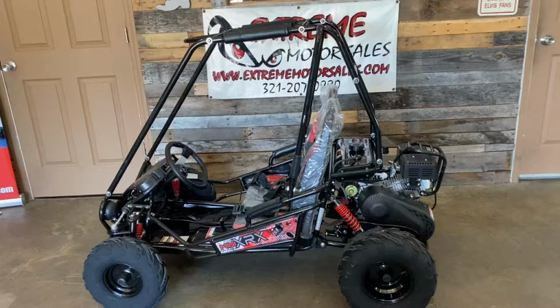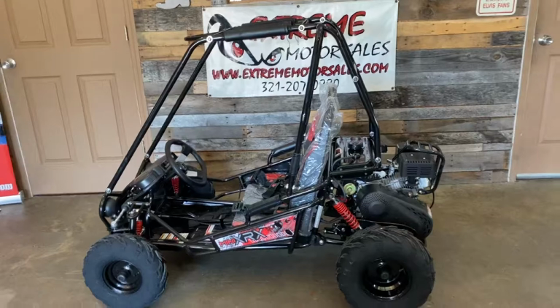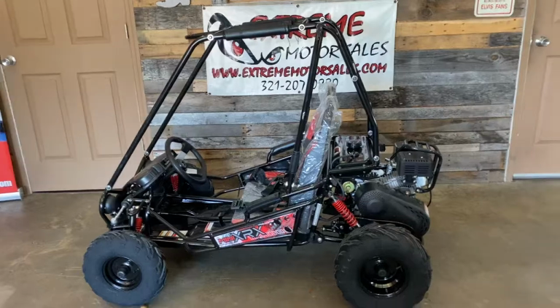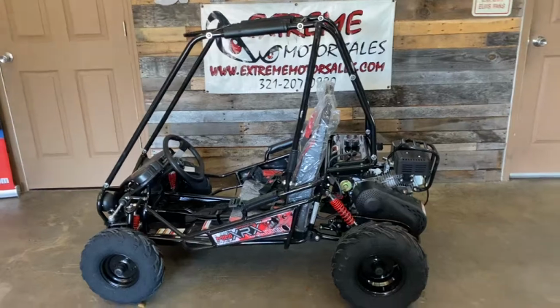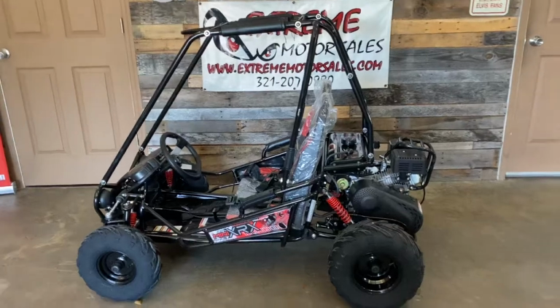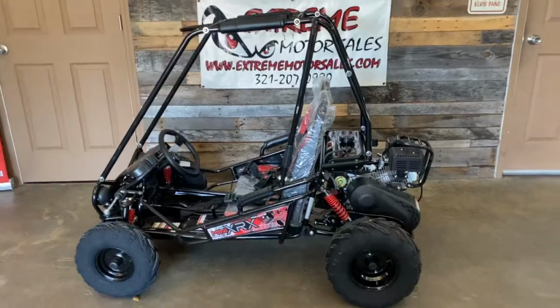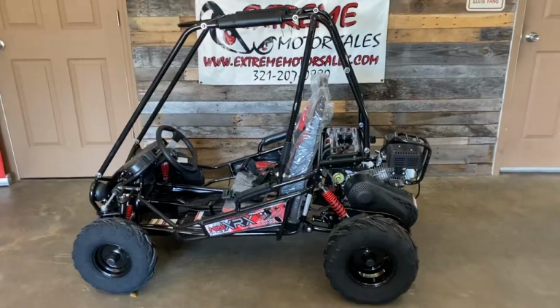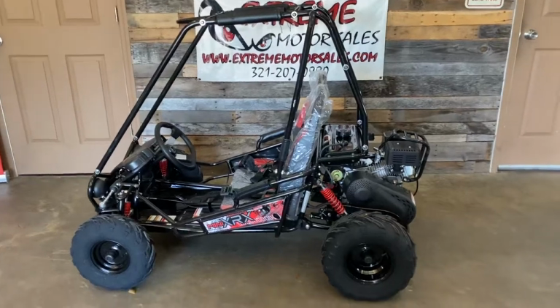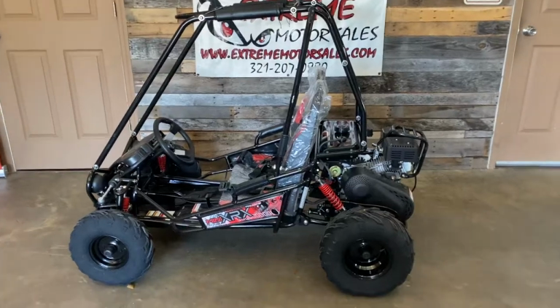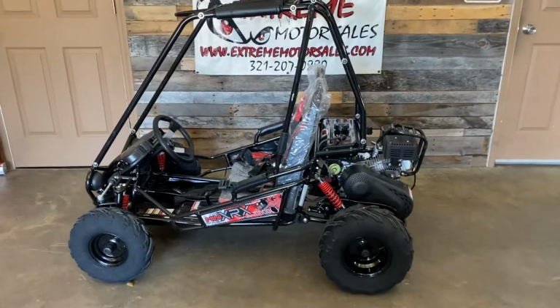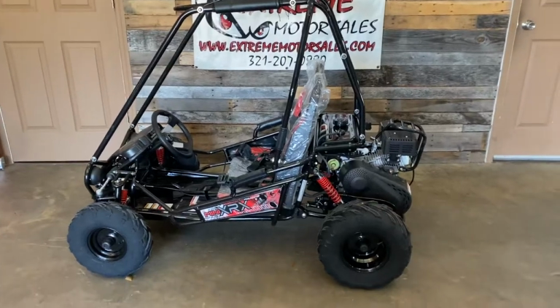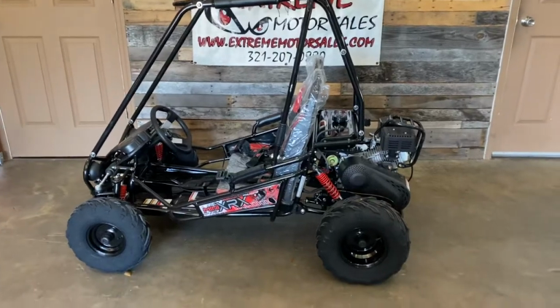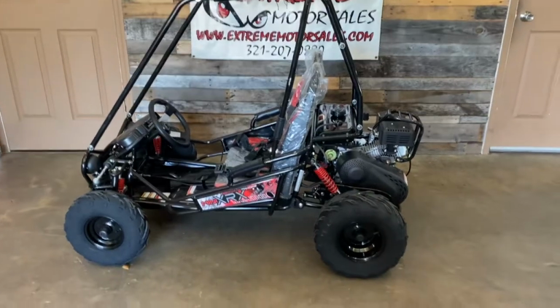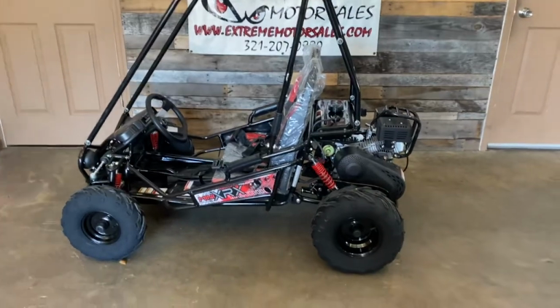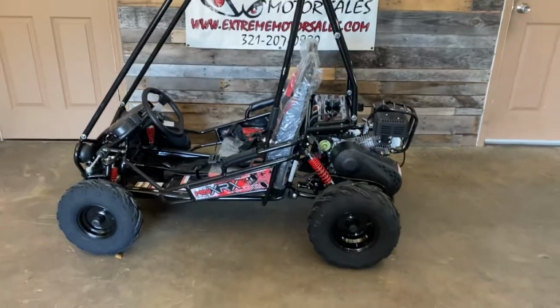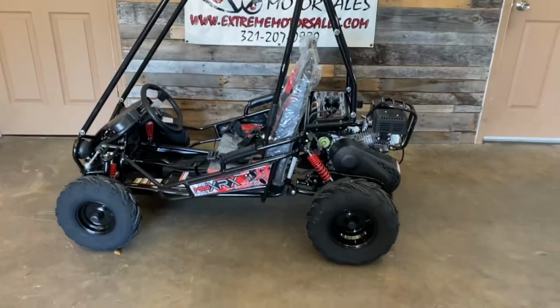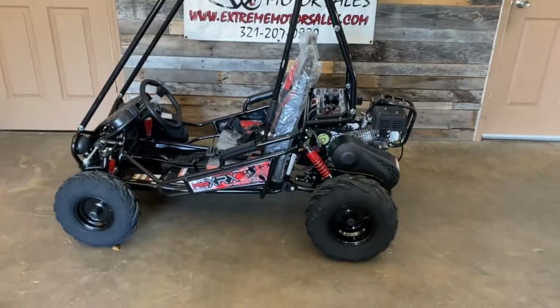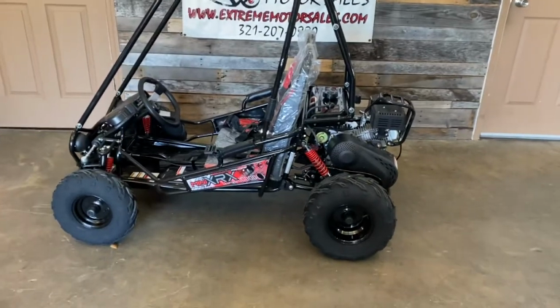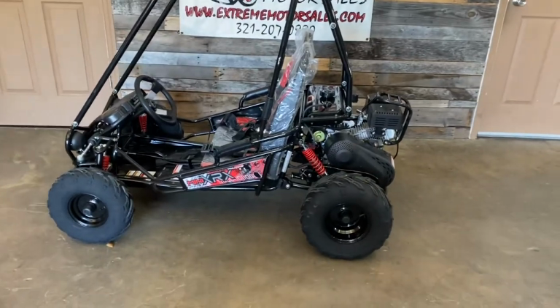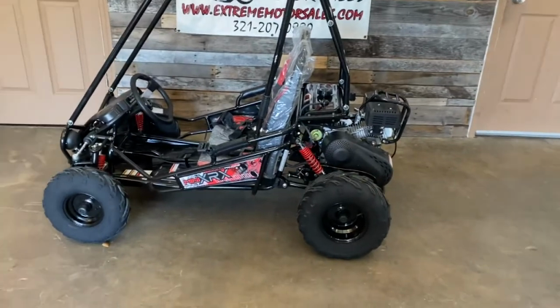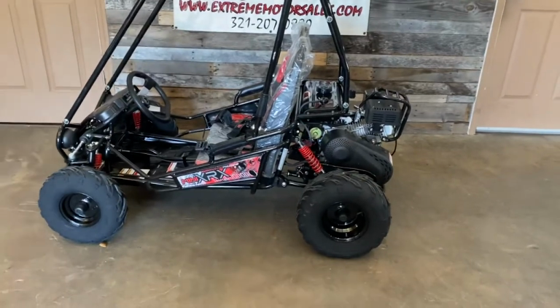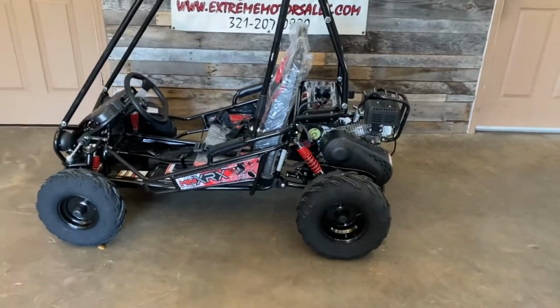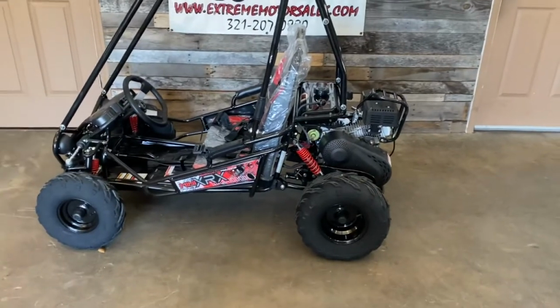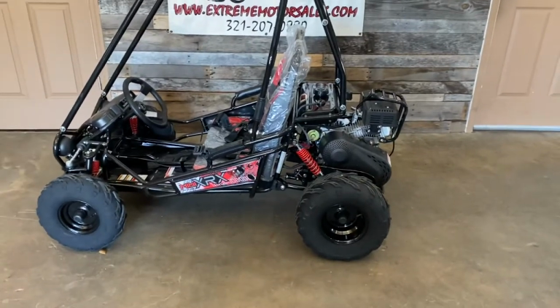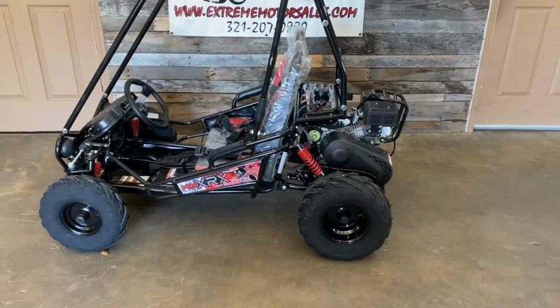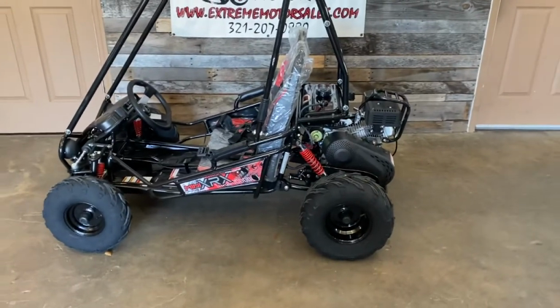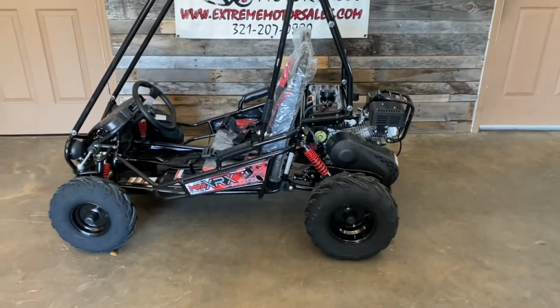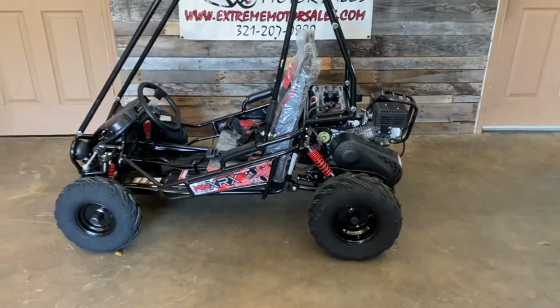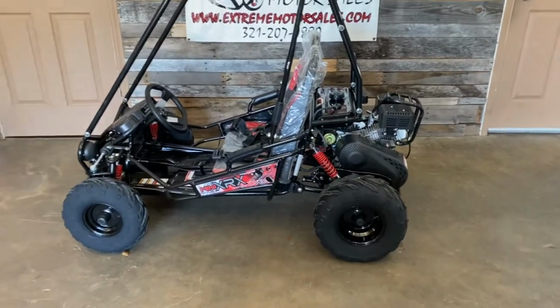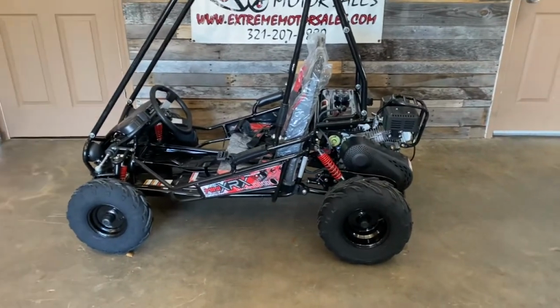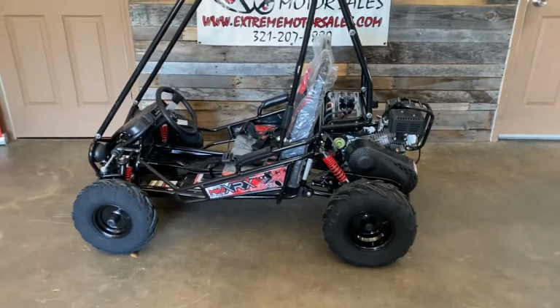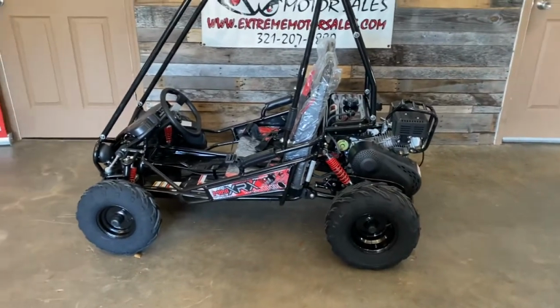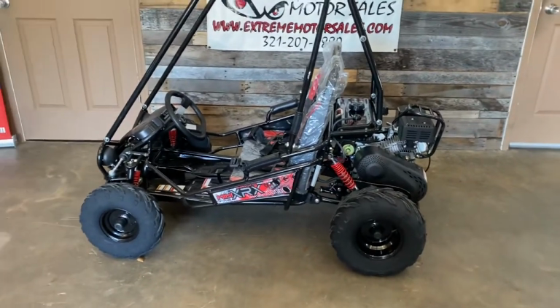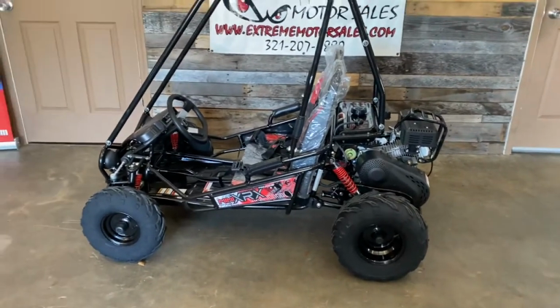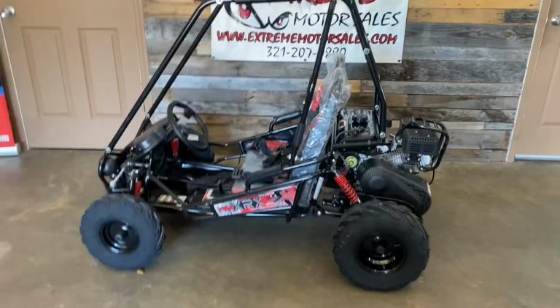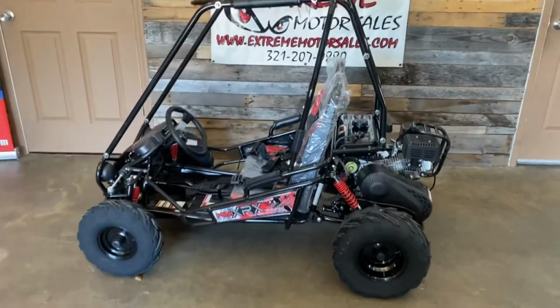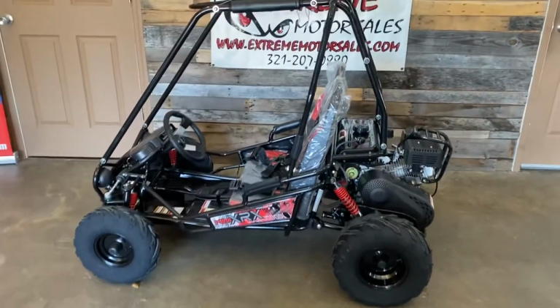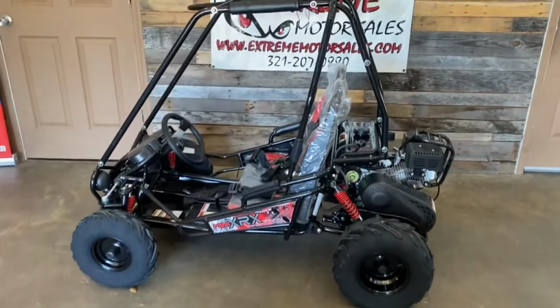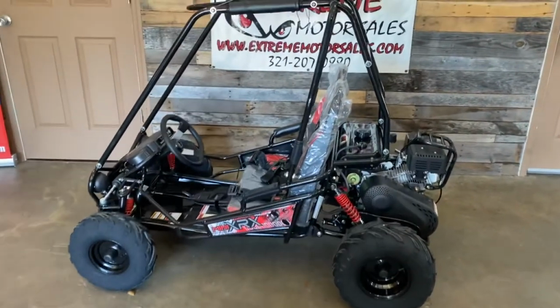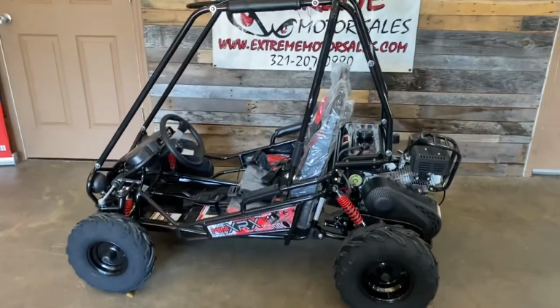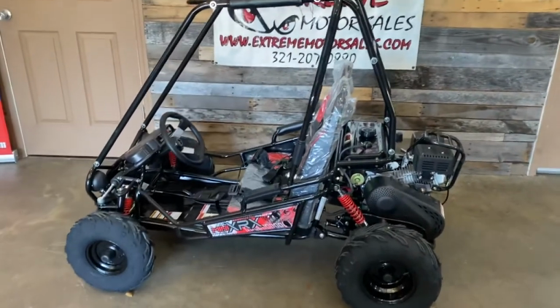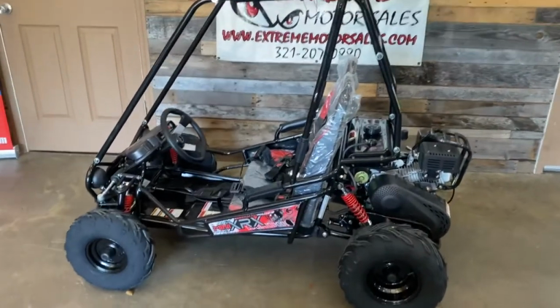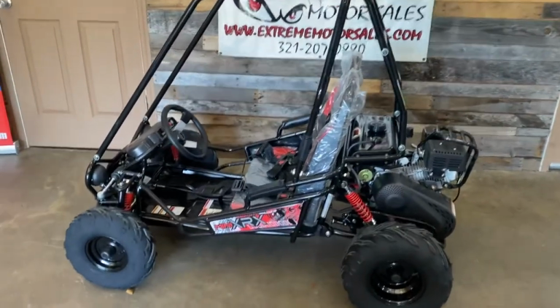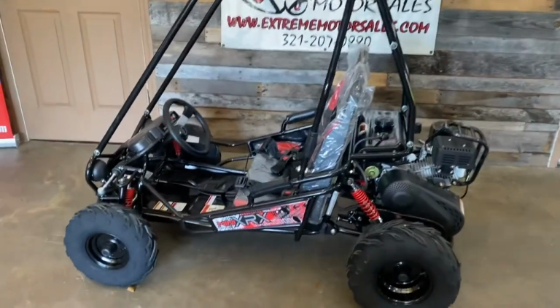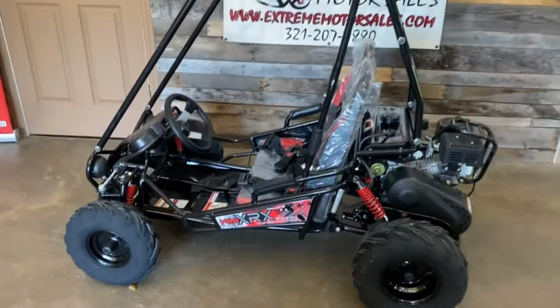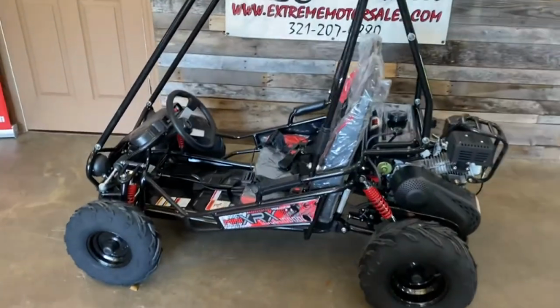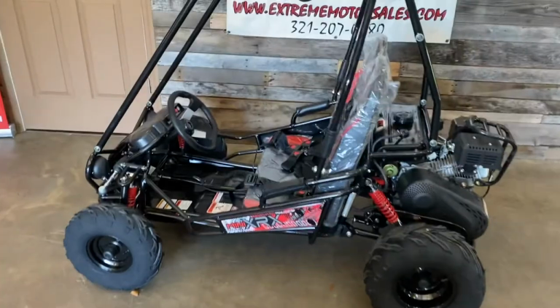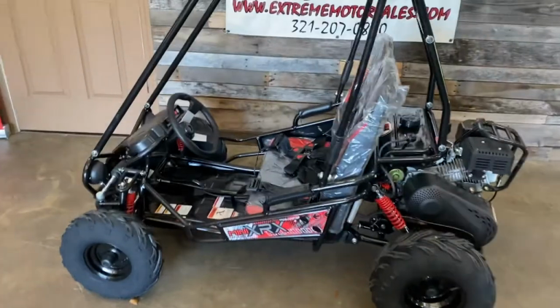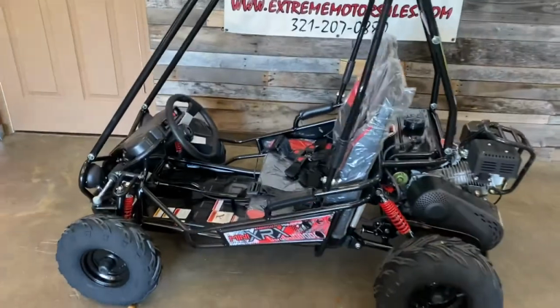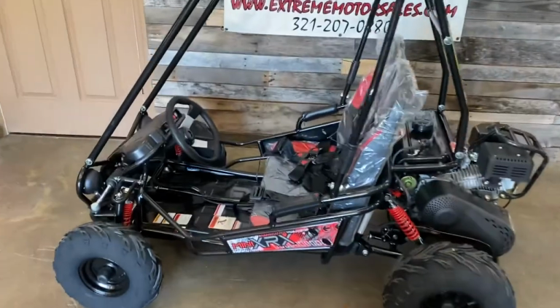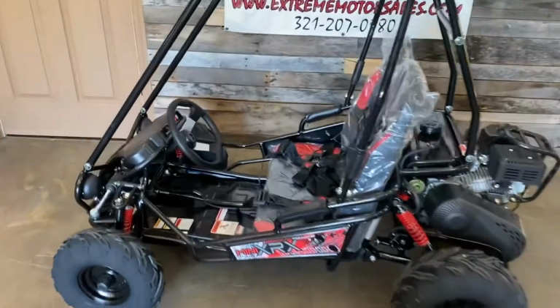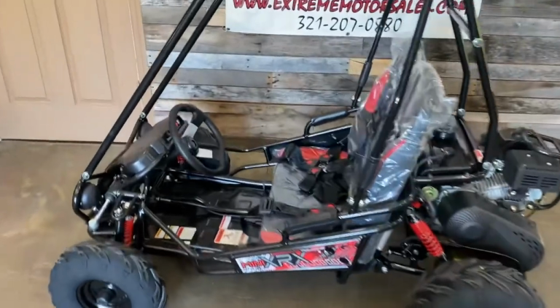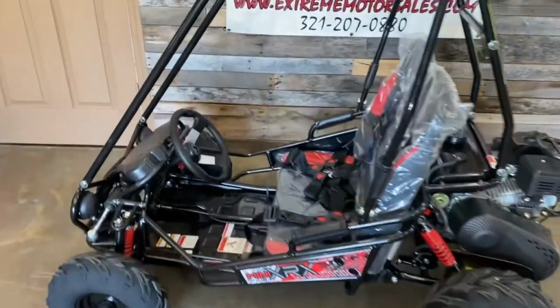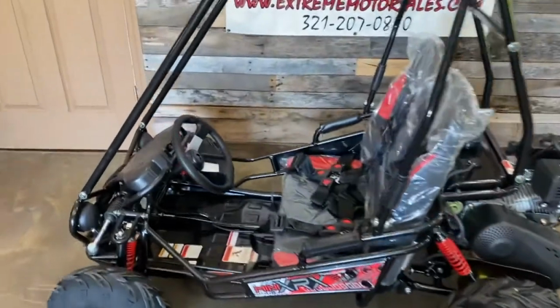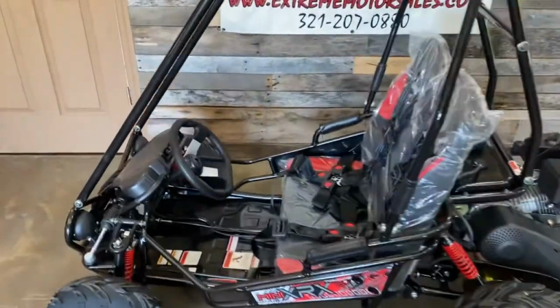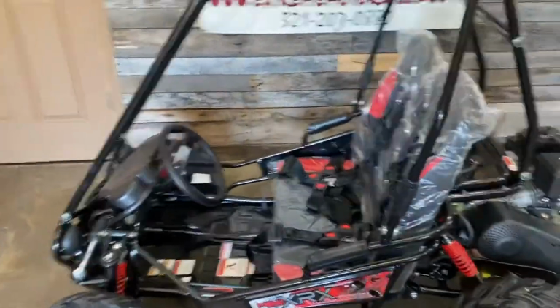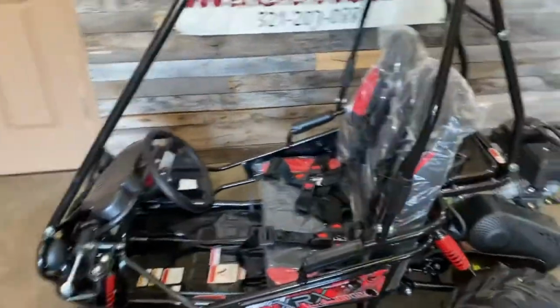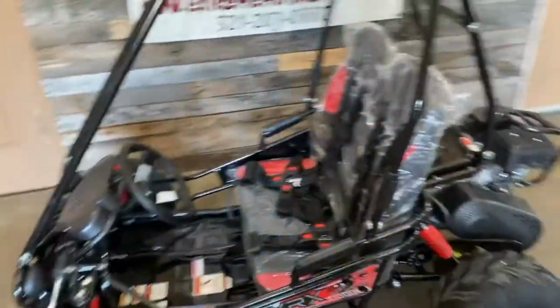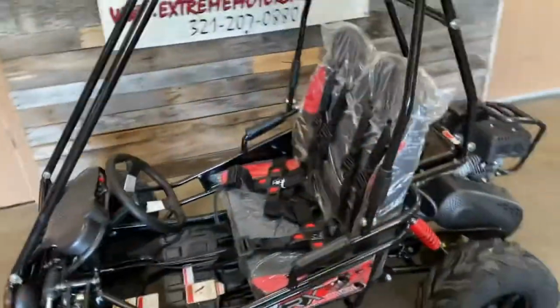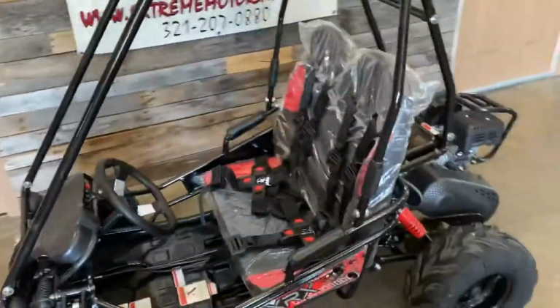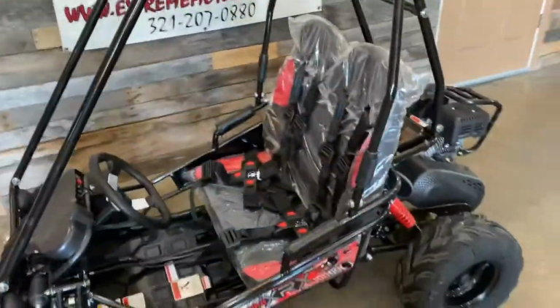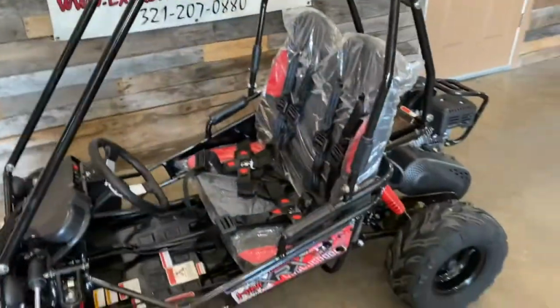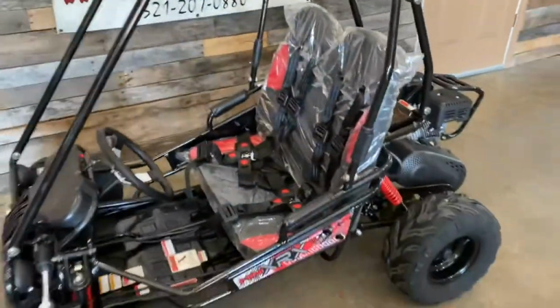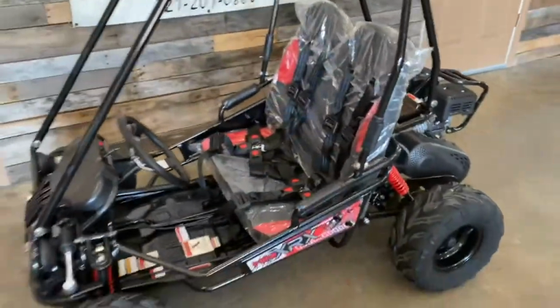Here we are at Xtreme Motor Sales. We just got a shipment of go-karts in, and one of the go-karts we got in was the TM Mini XRX Plus.